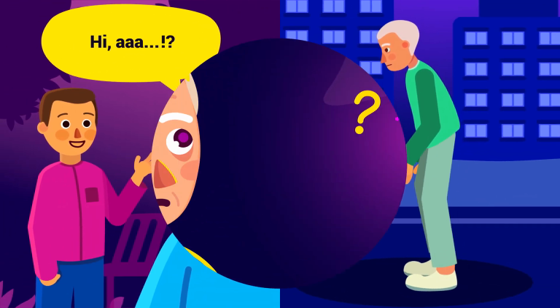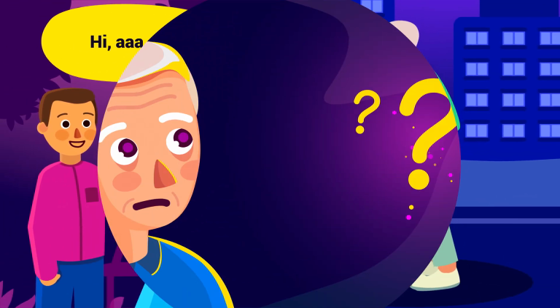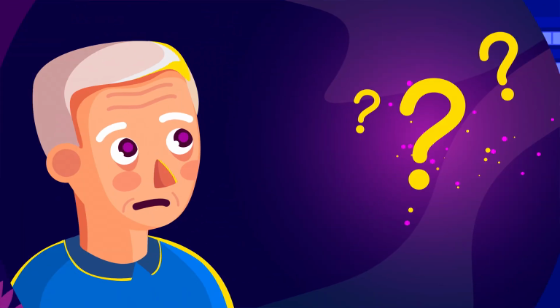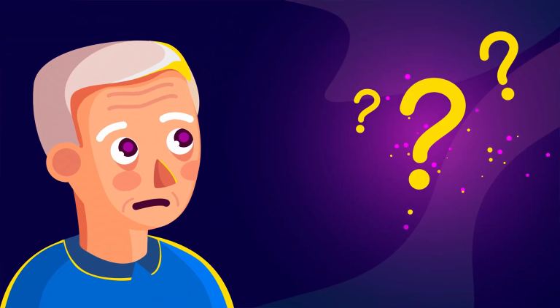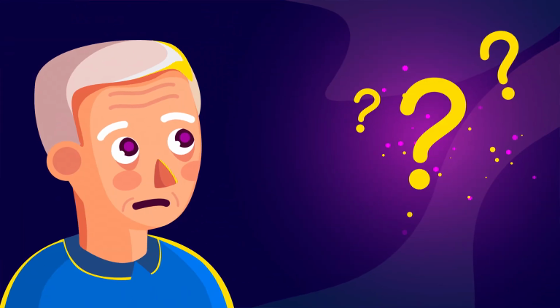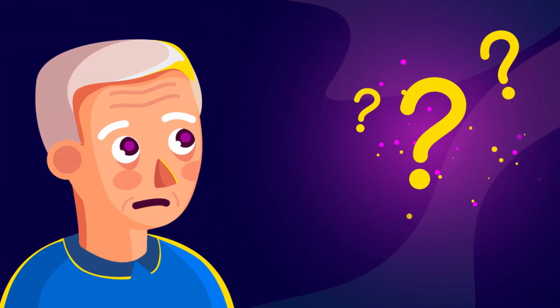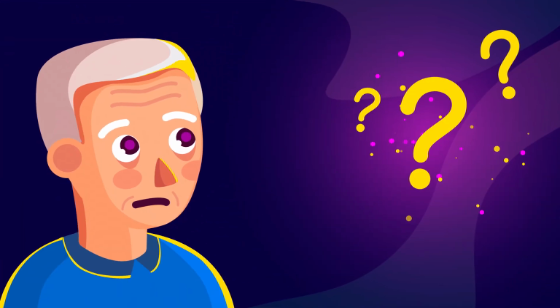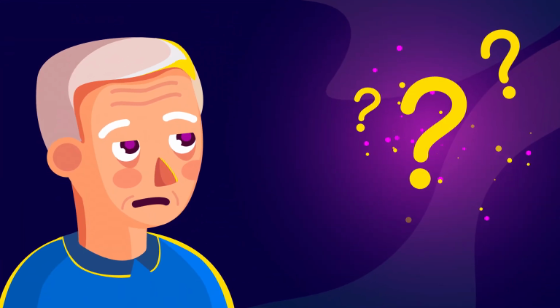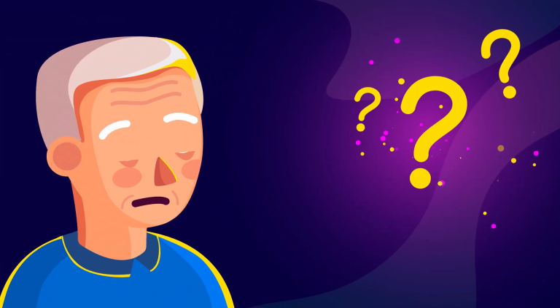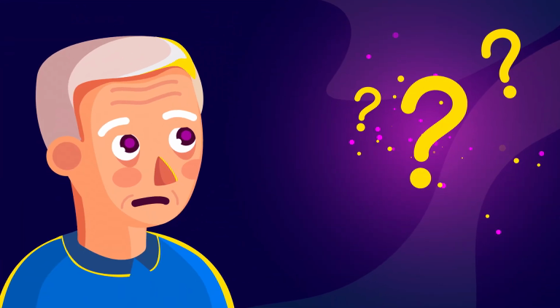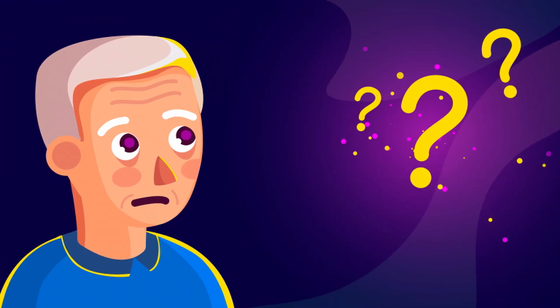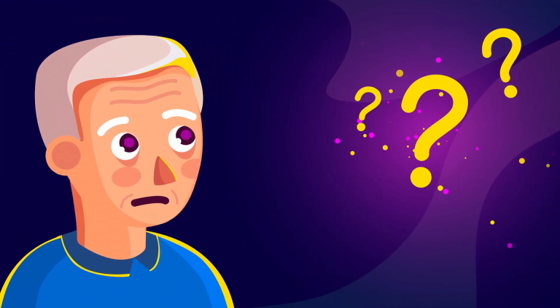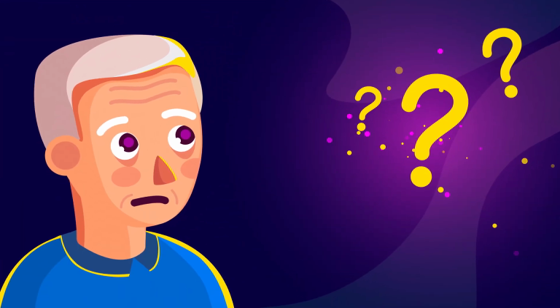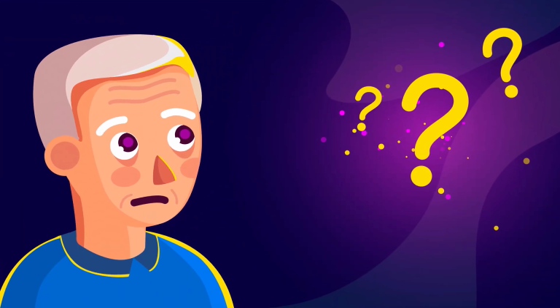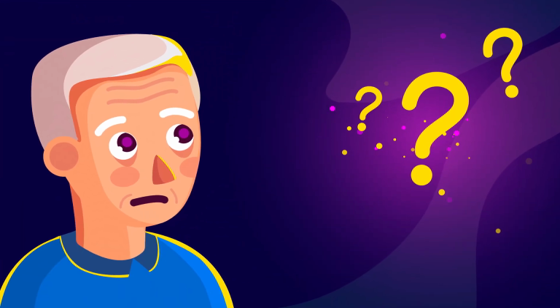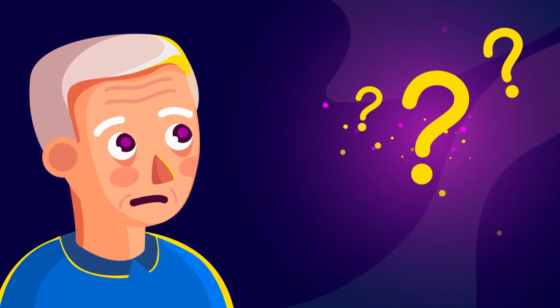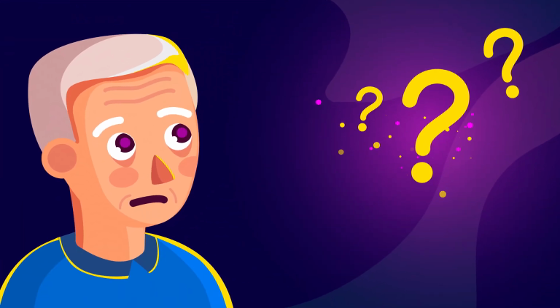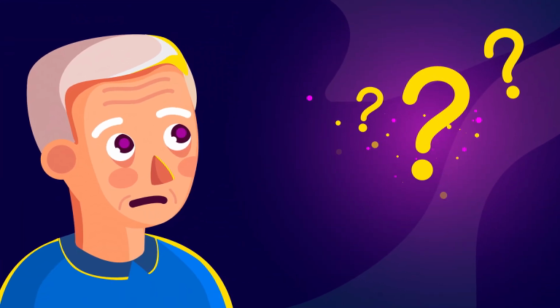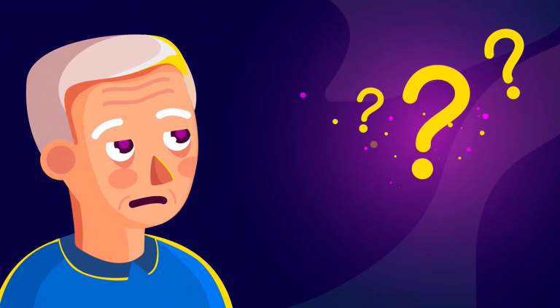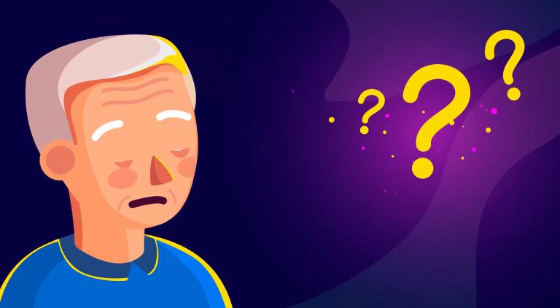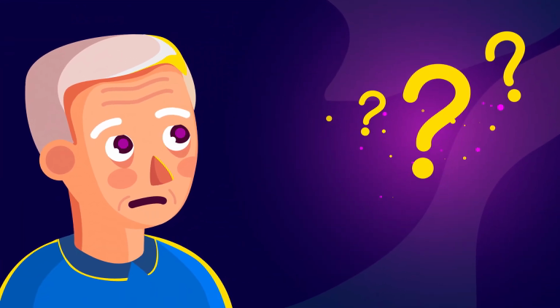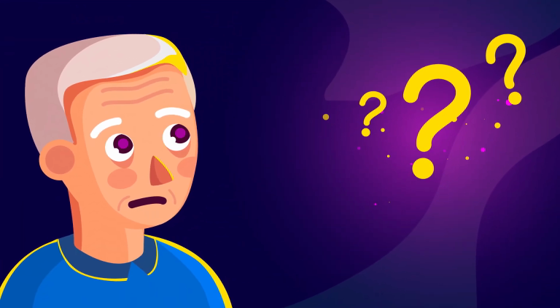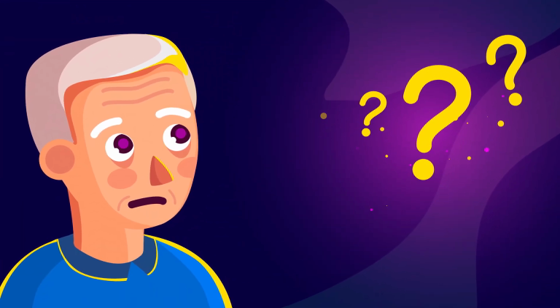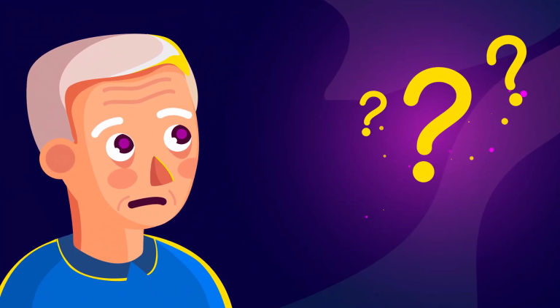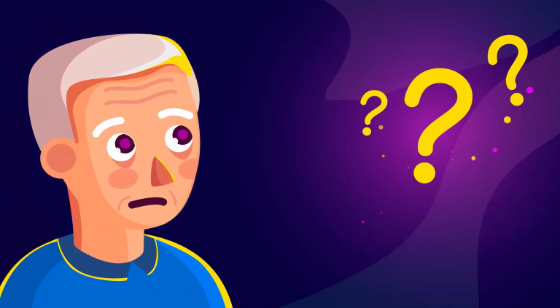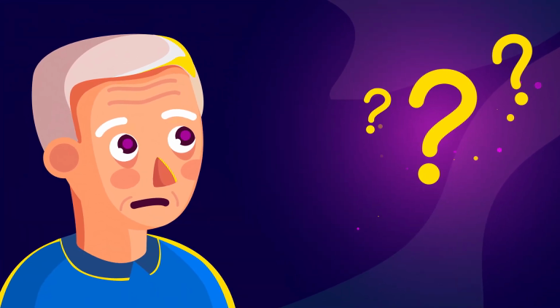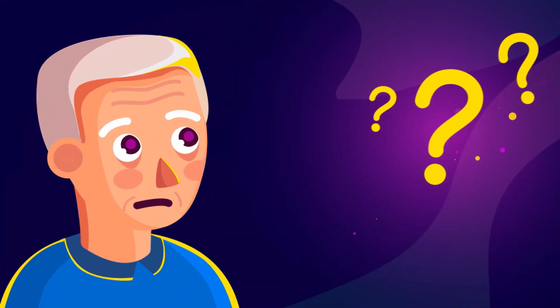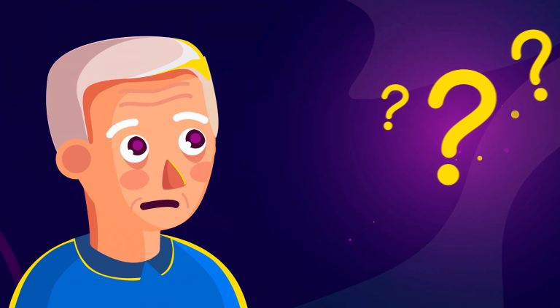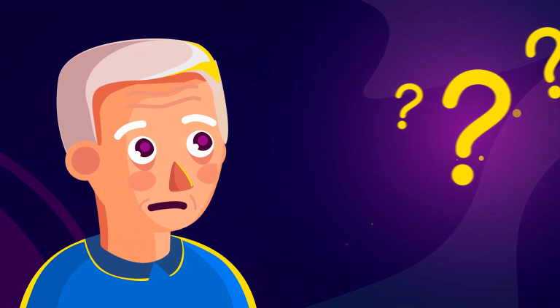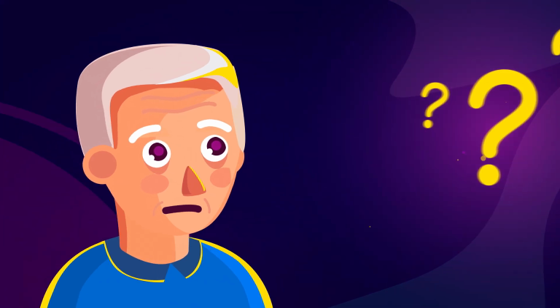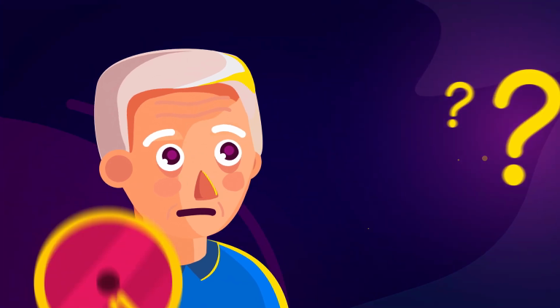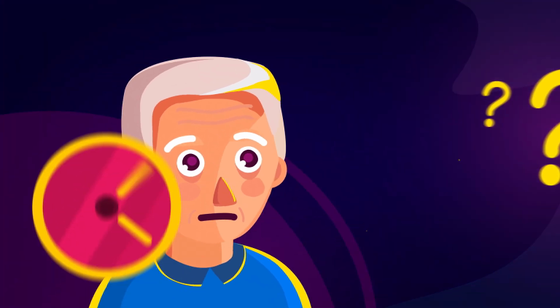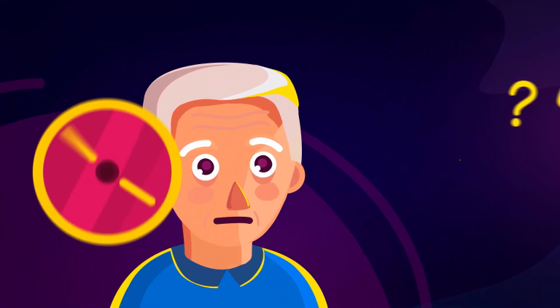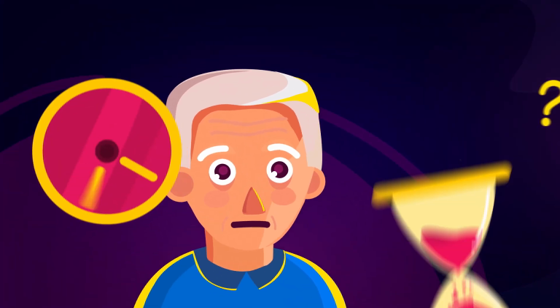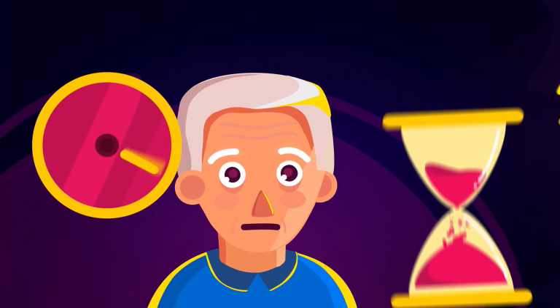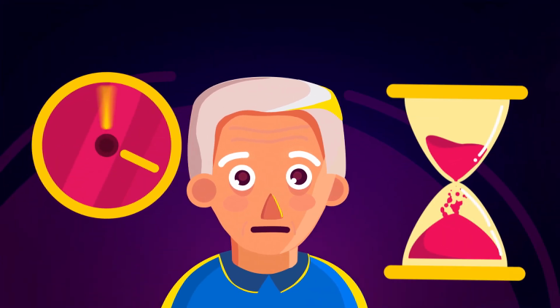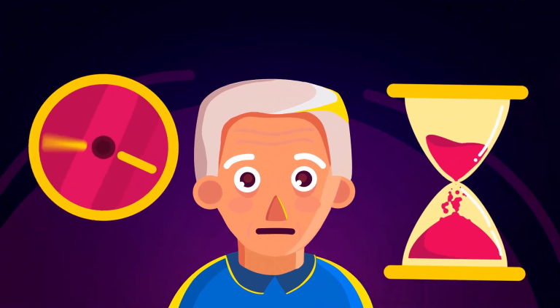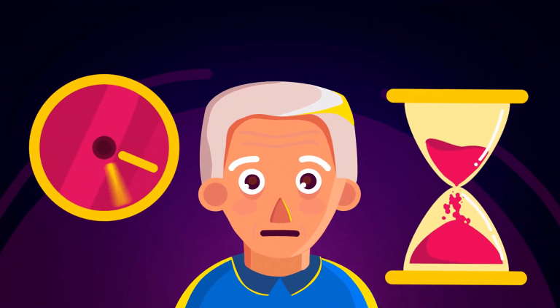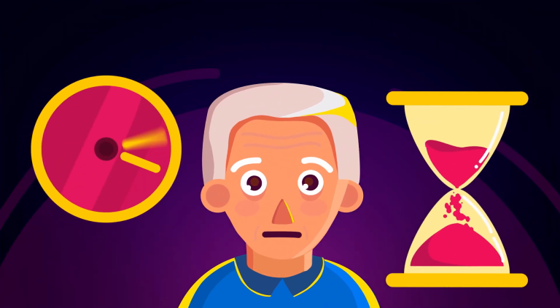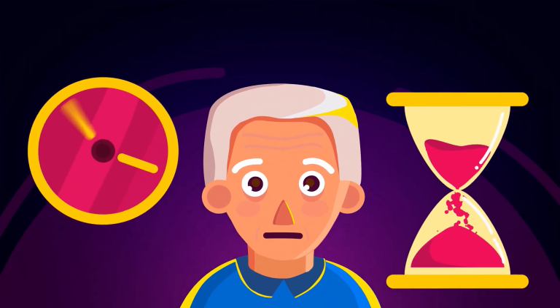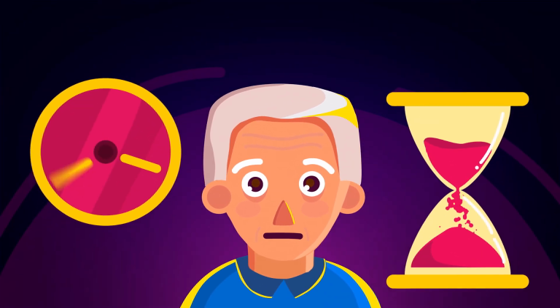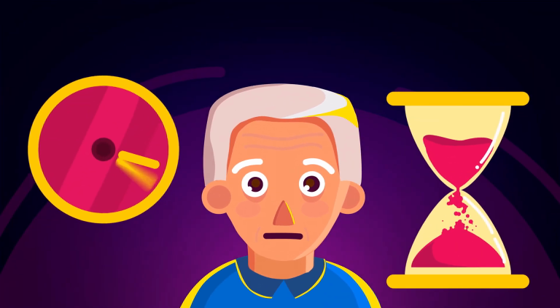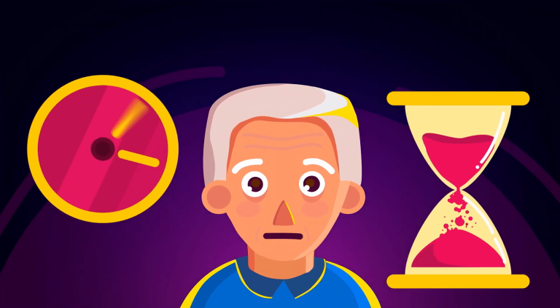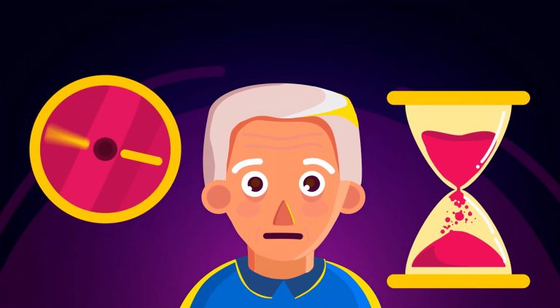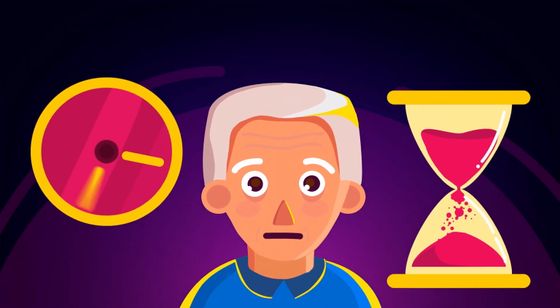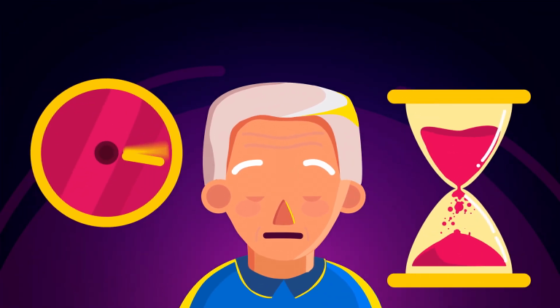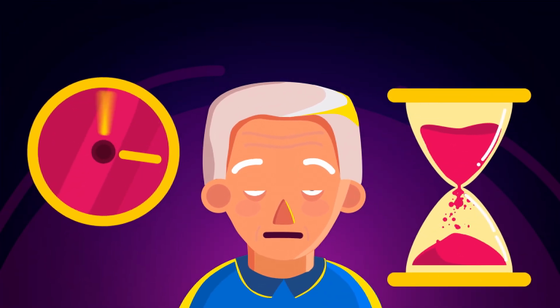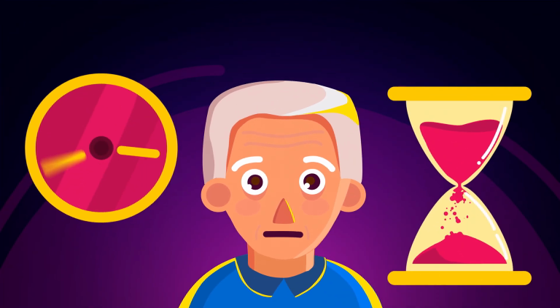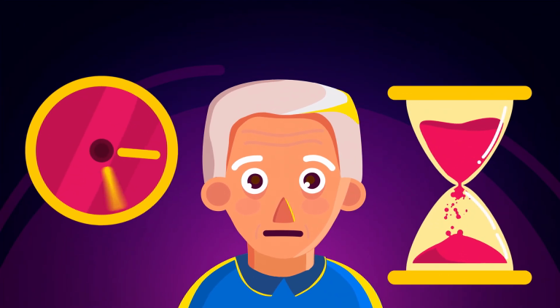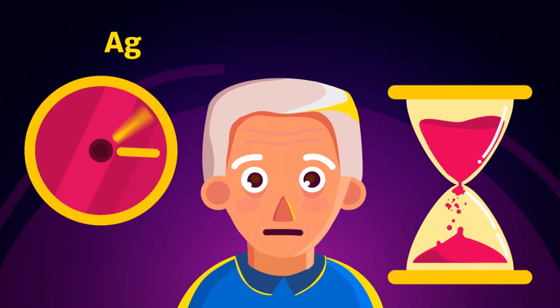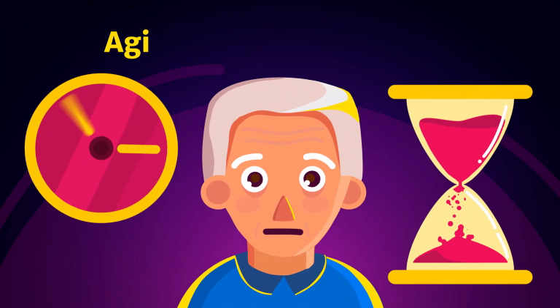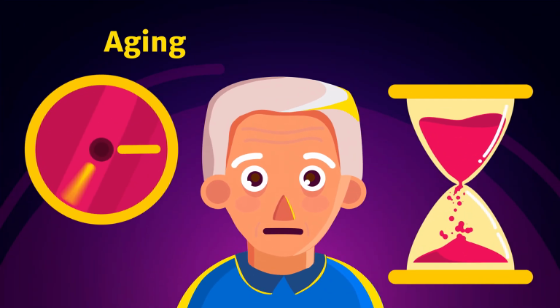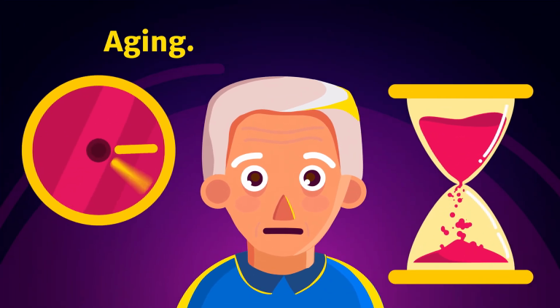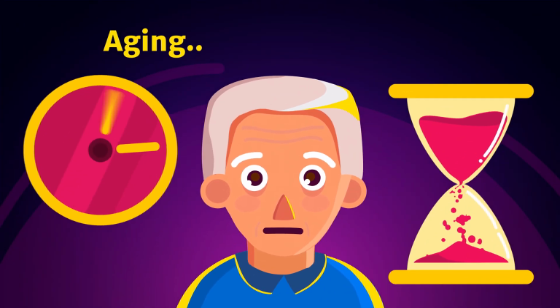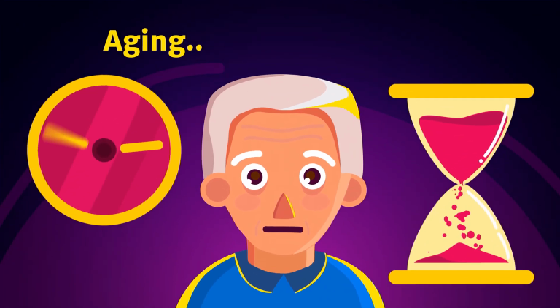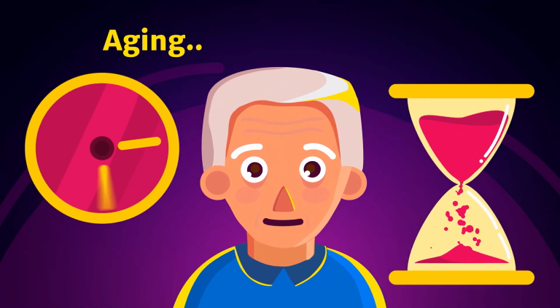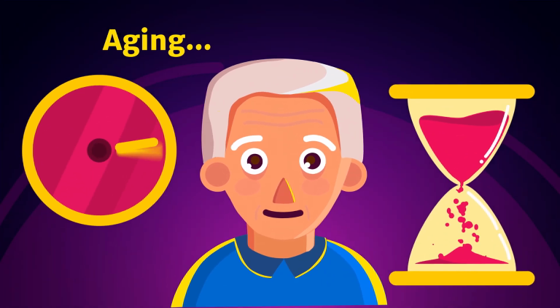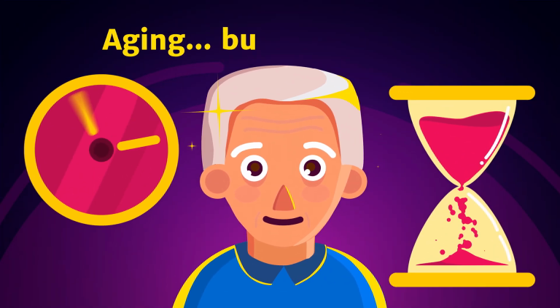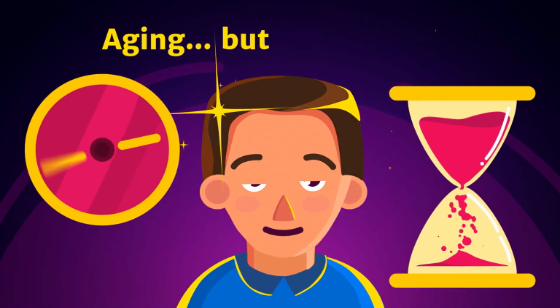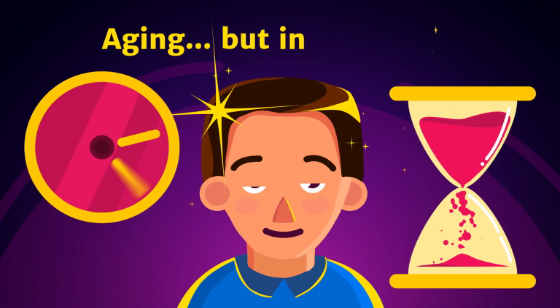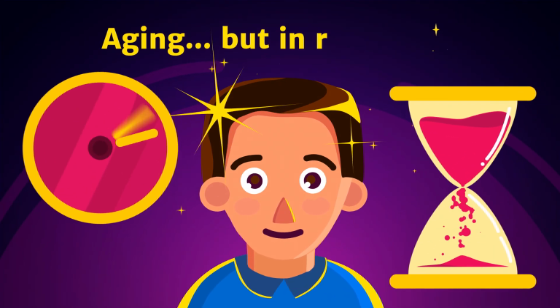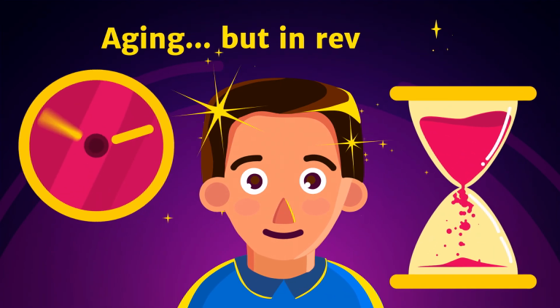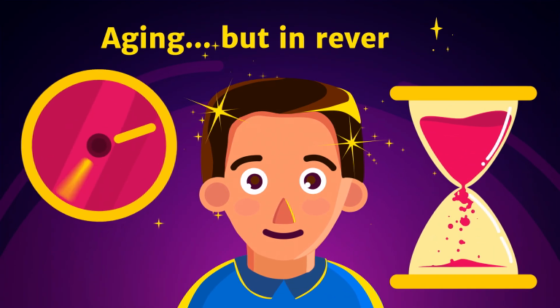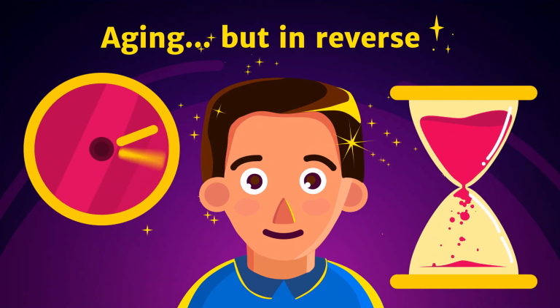But what if there was a way to improve our health as time passes? Essentially aging, but in reverse.